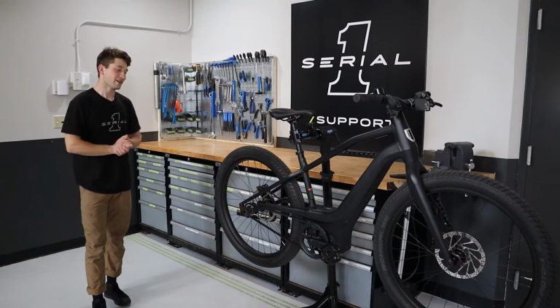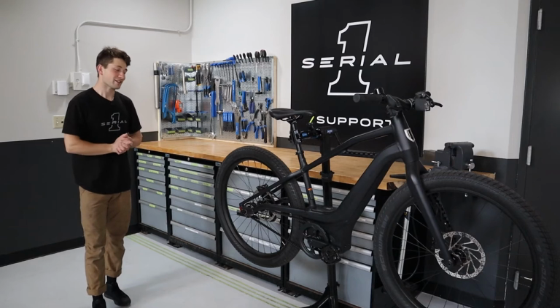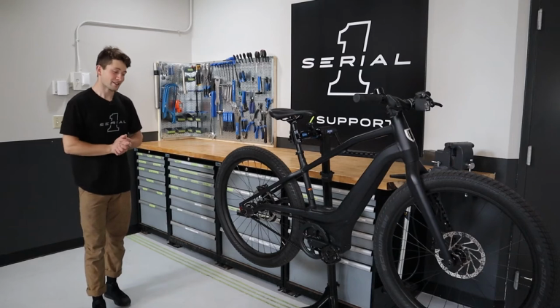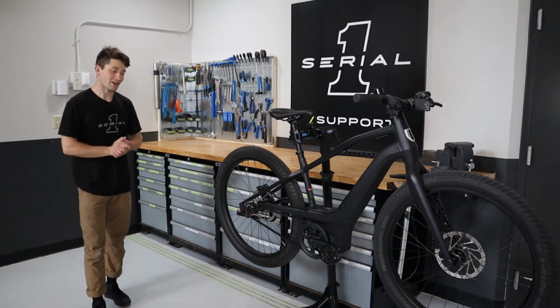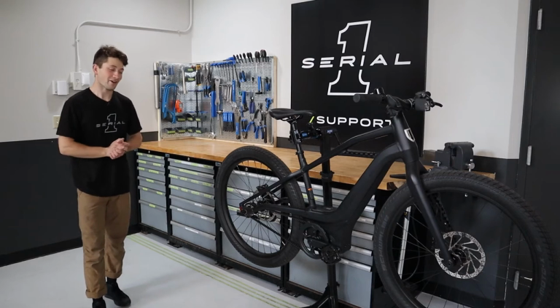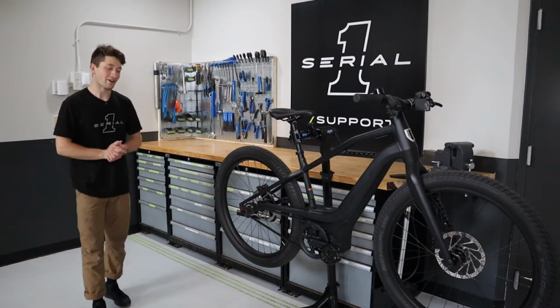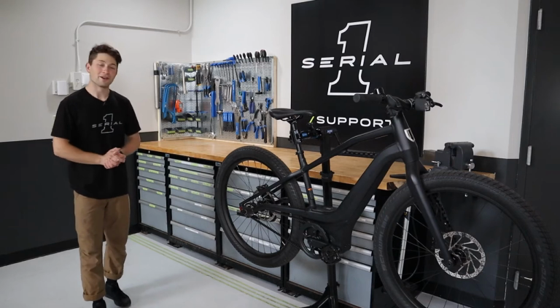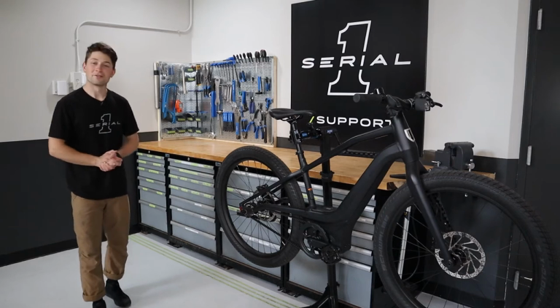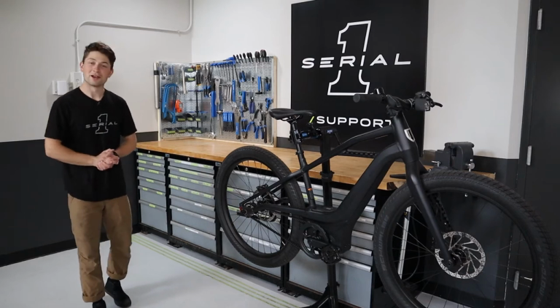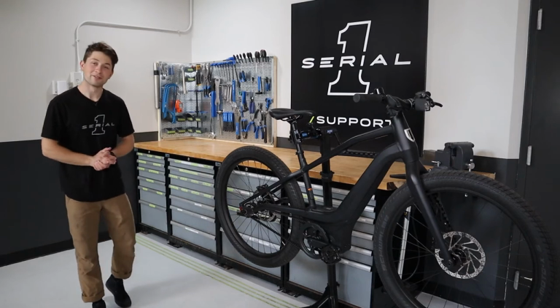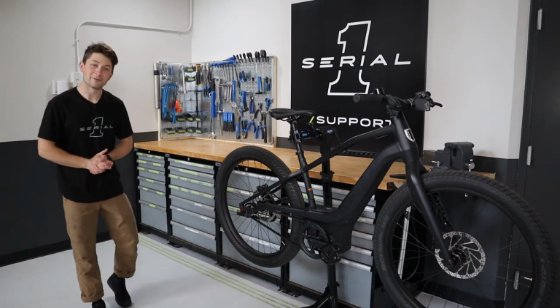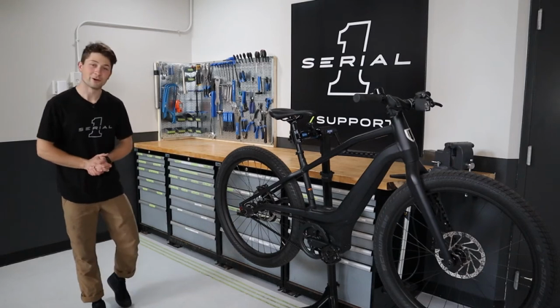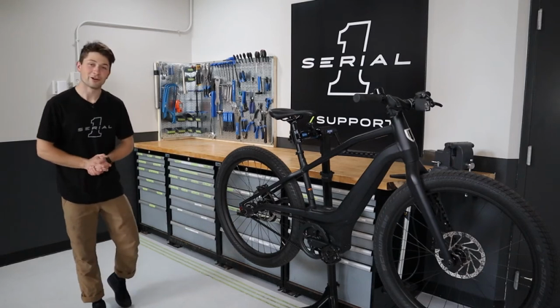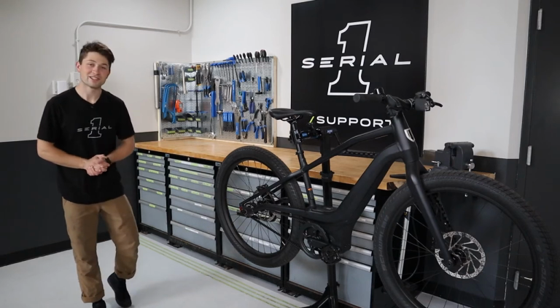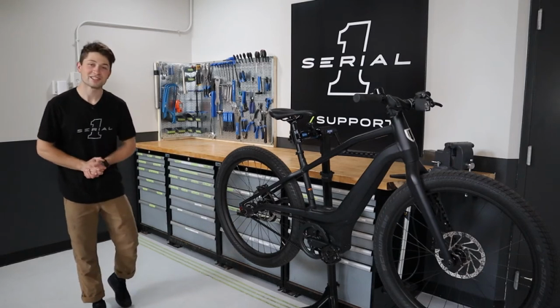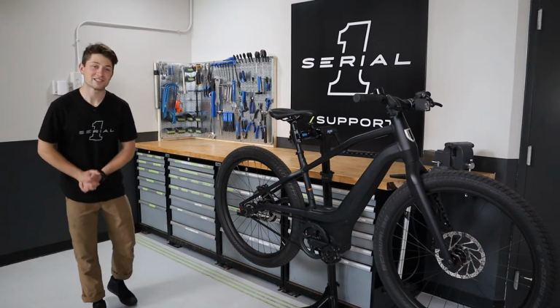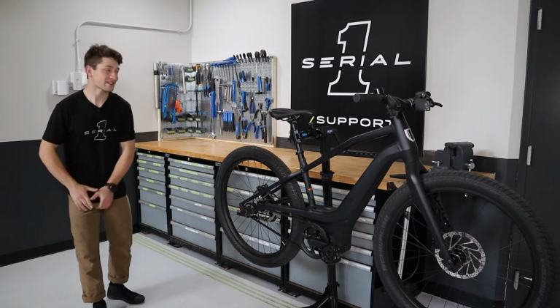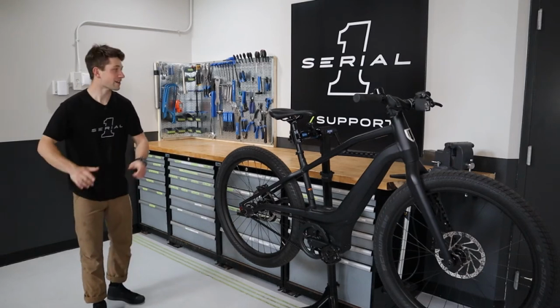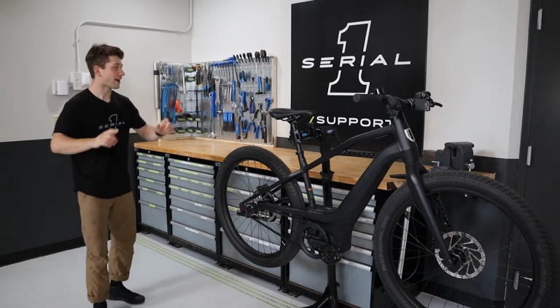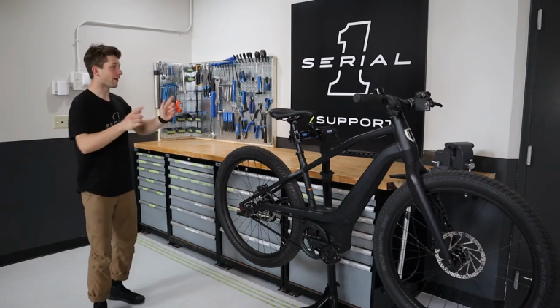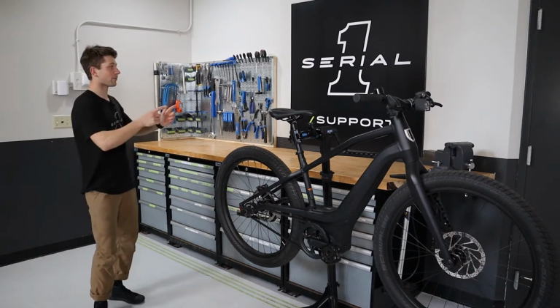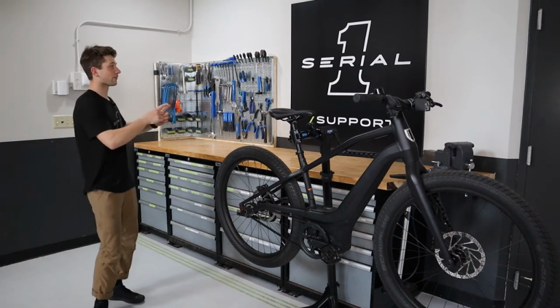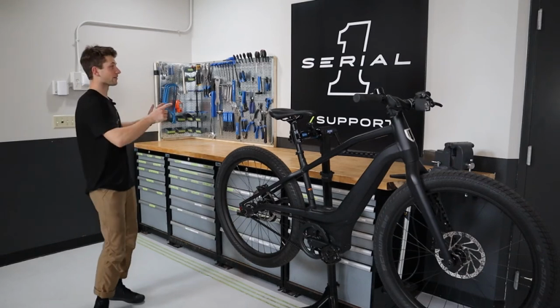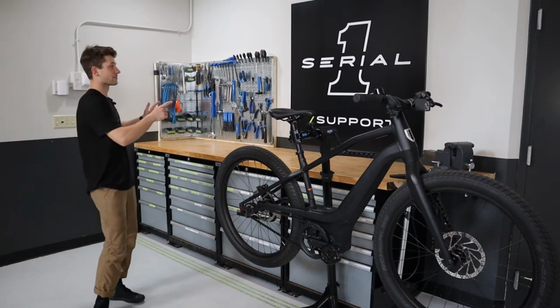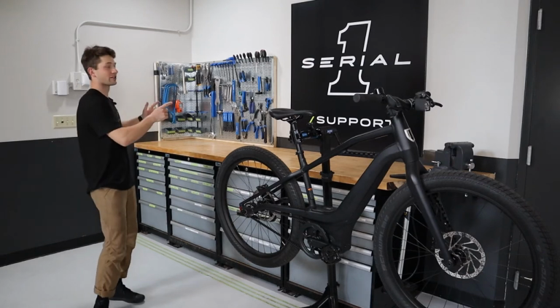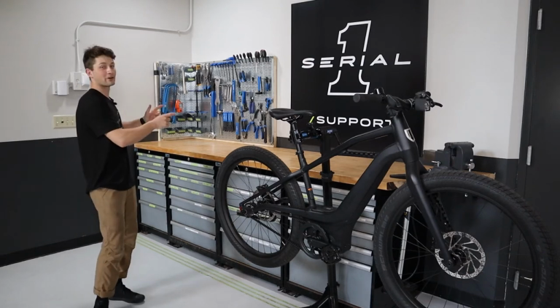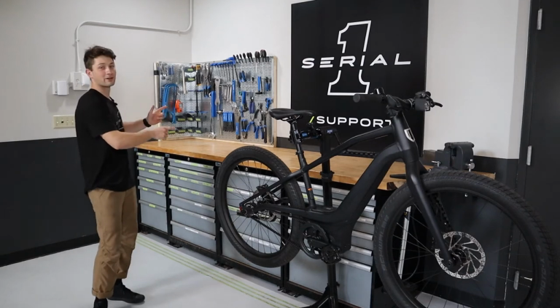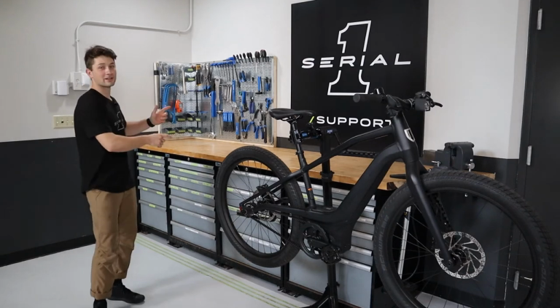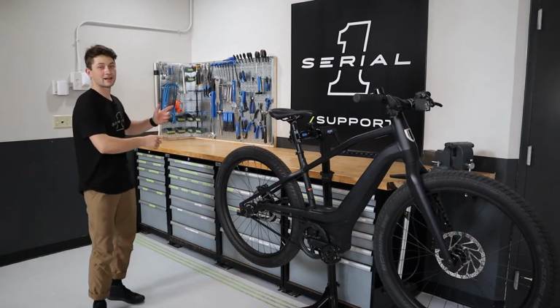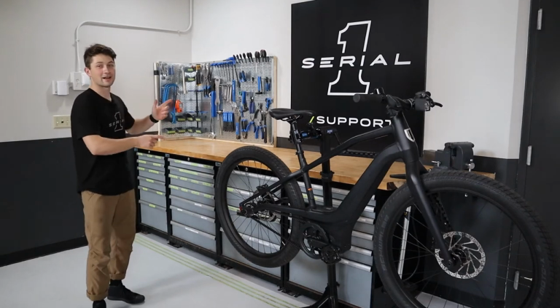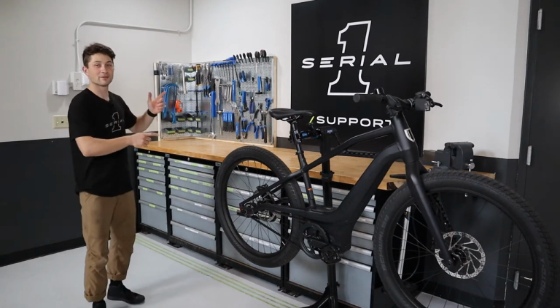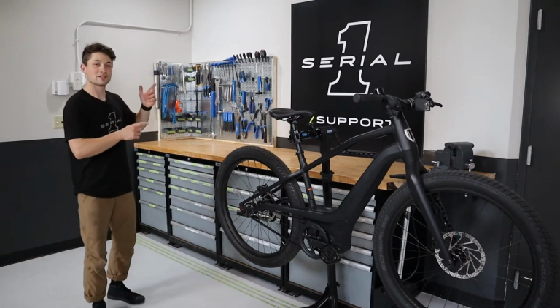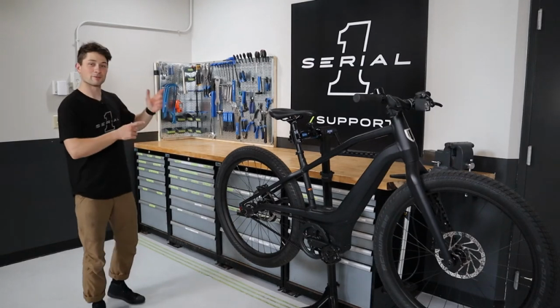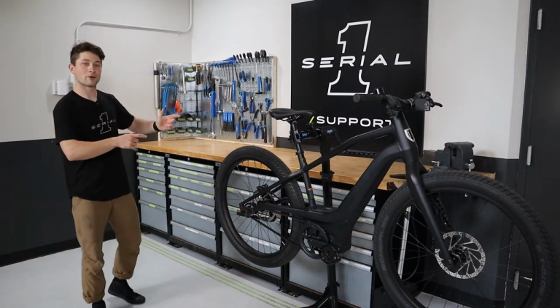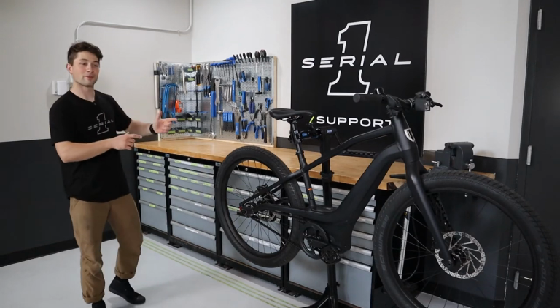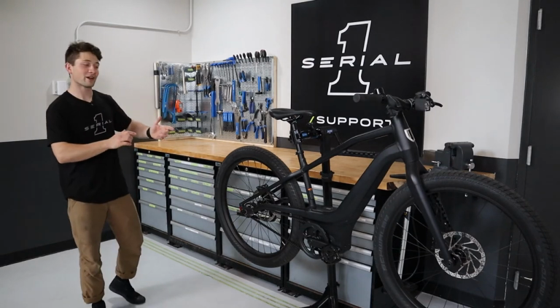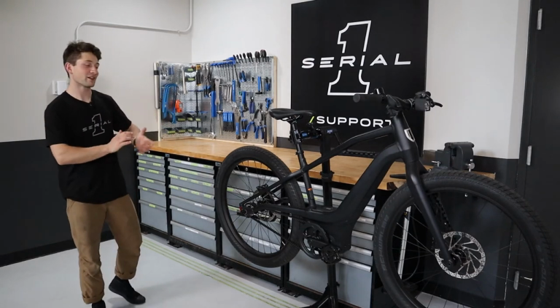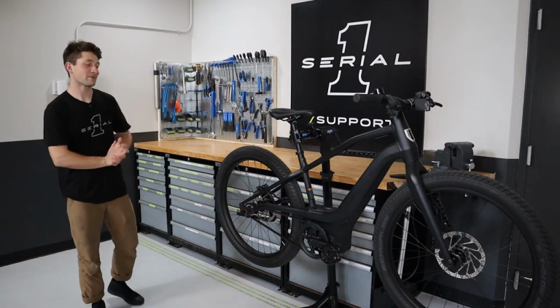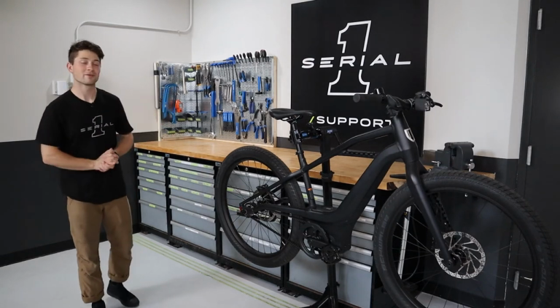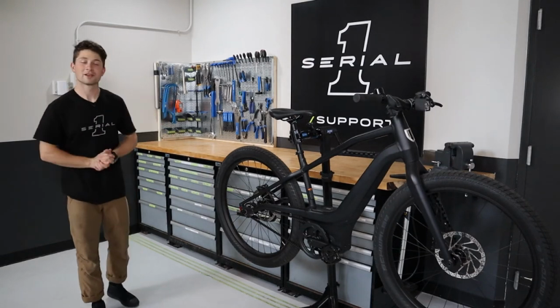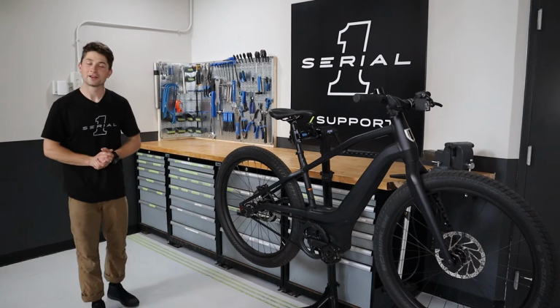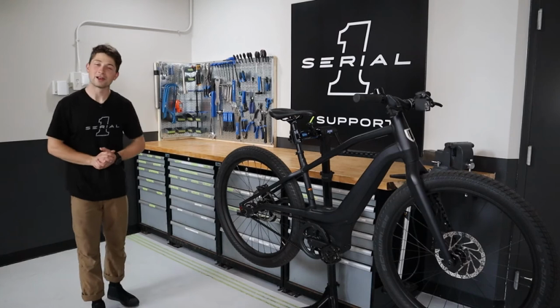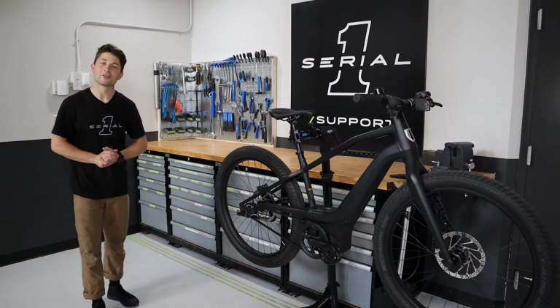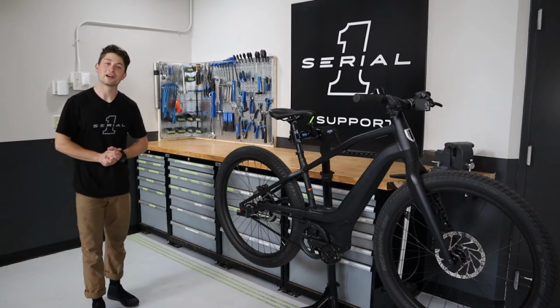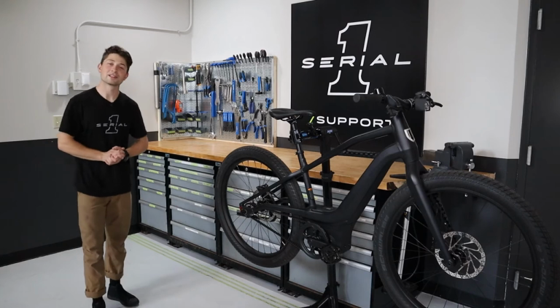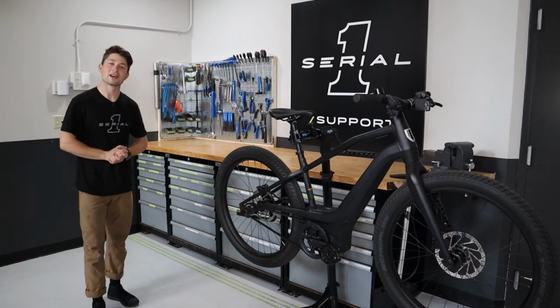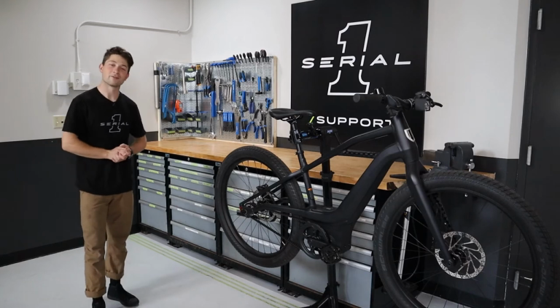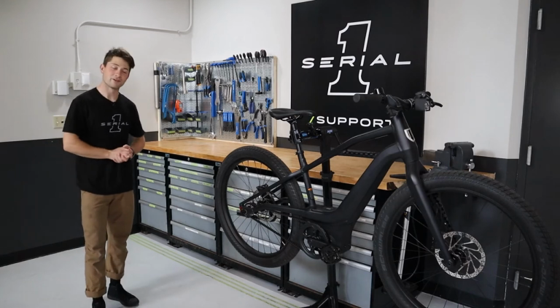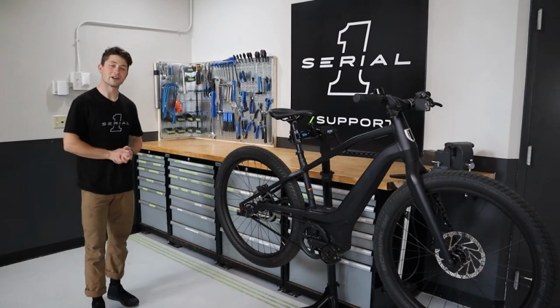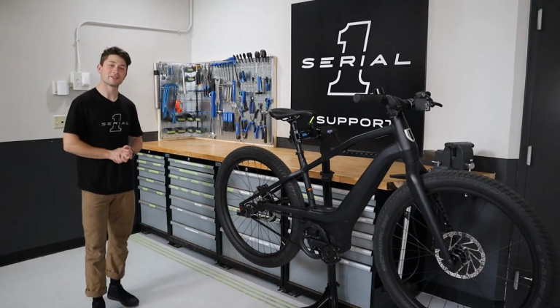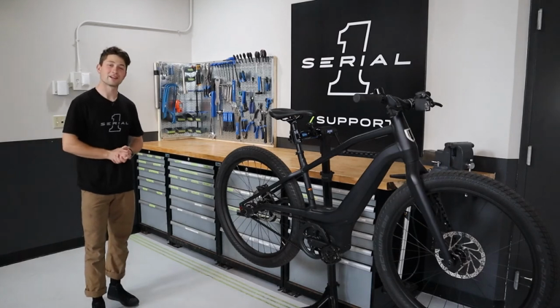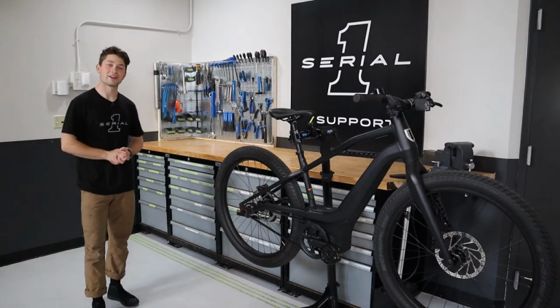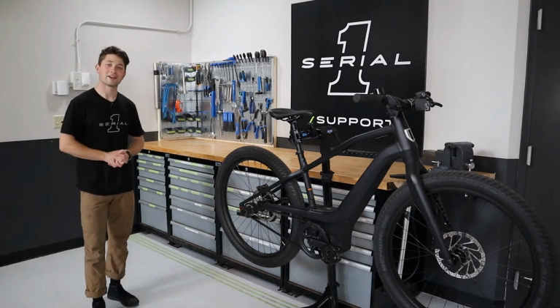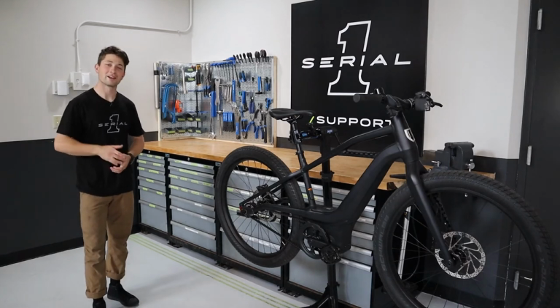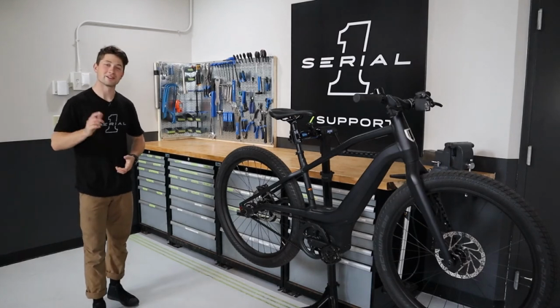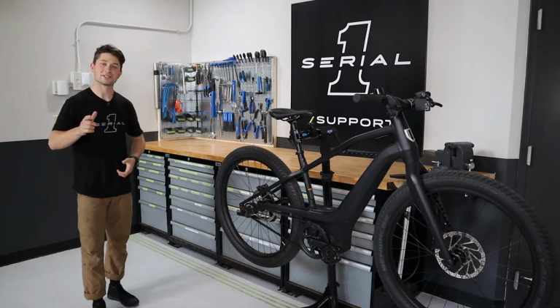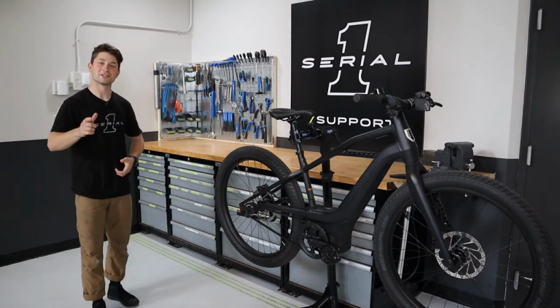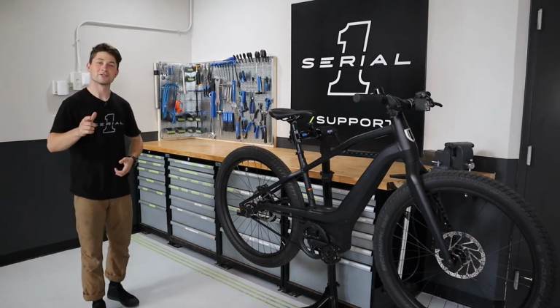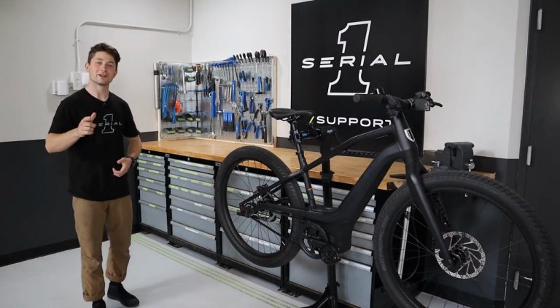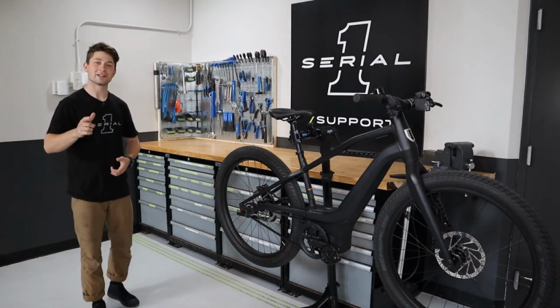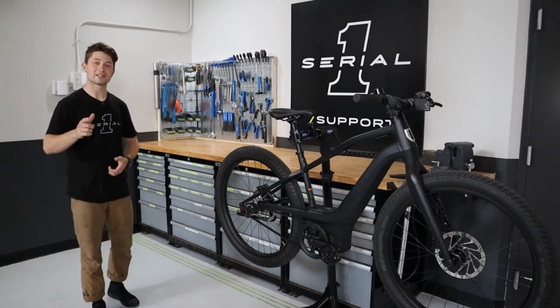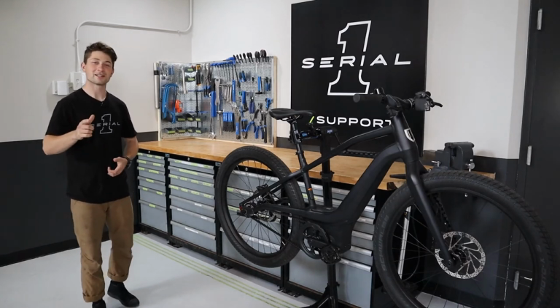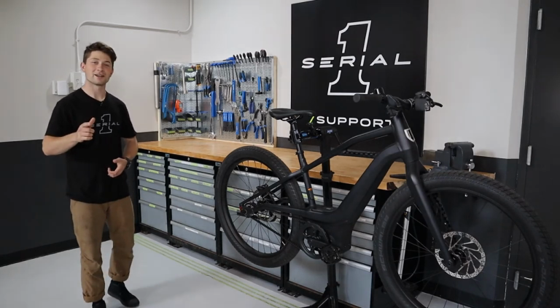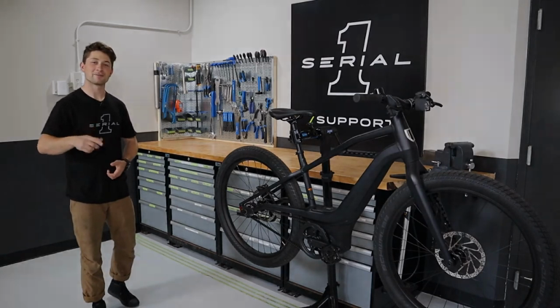If you have any more questions, hop over to SerialOne.com and the support page. Otherwise, have fun out there and I'll see you all next time.